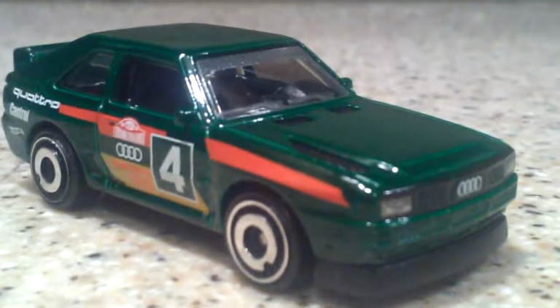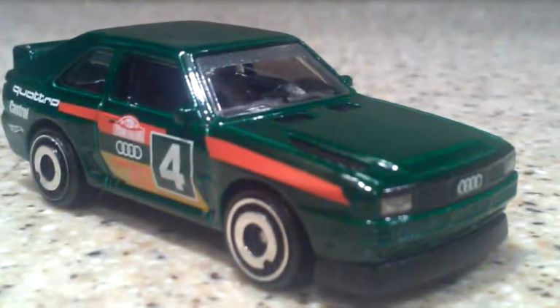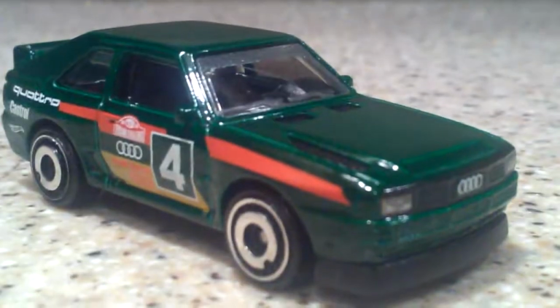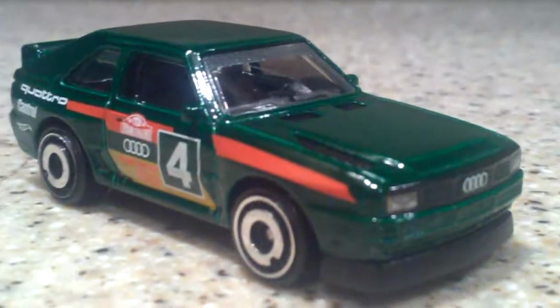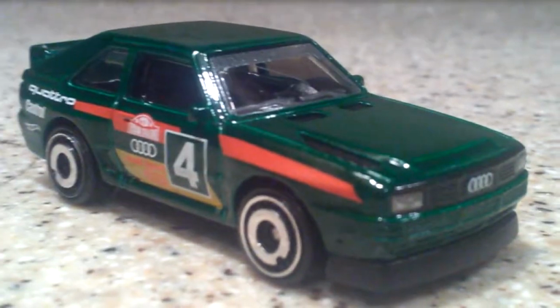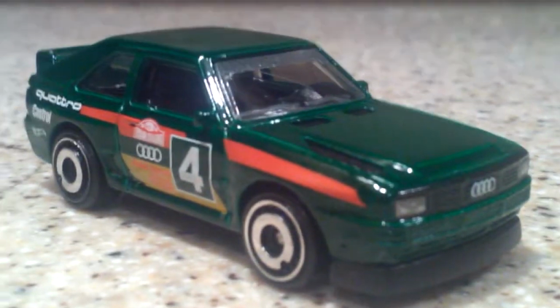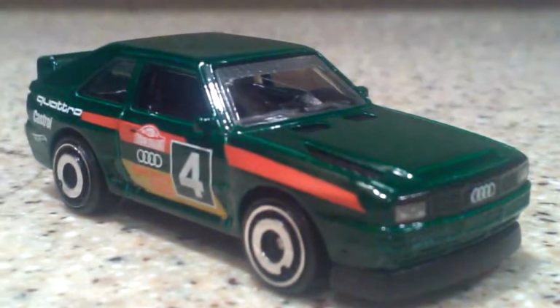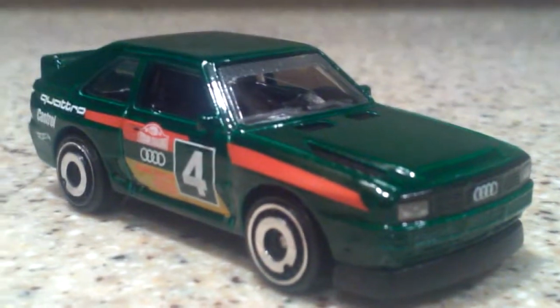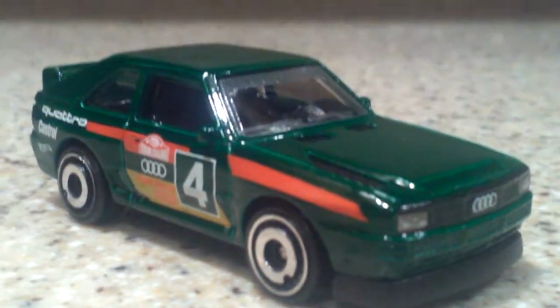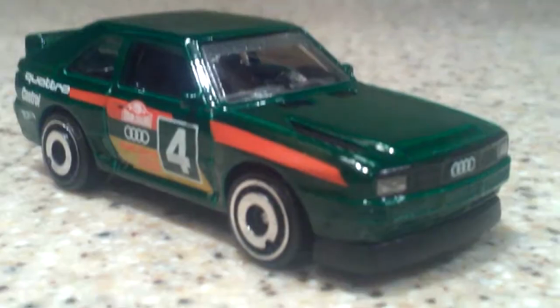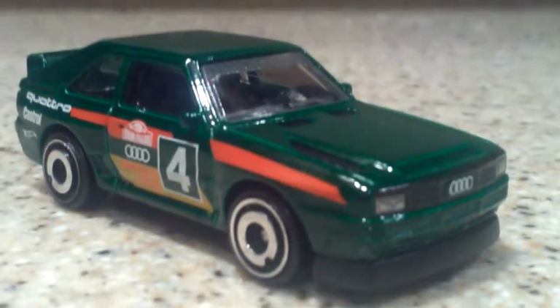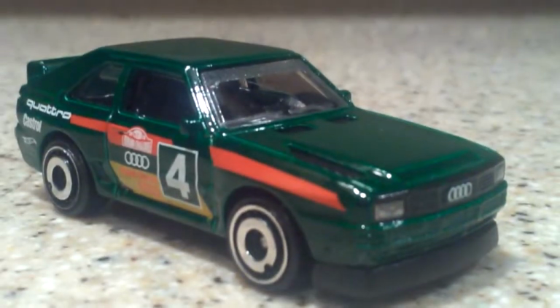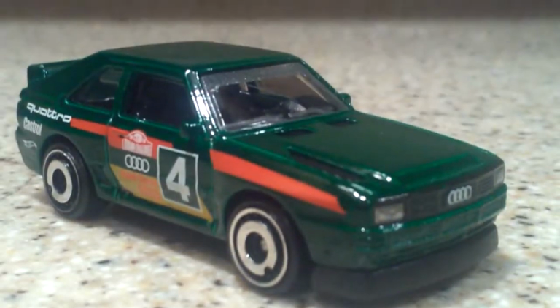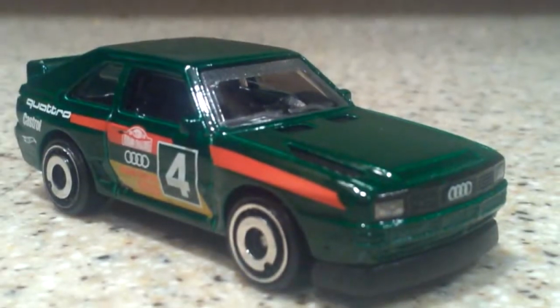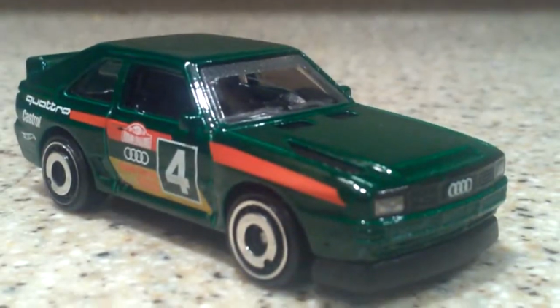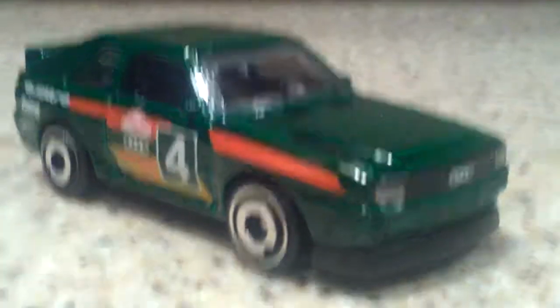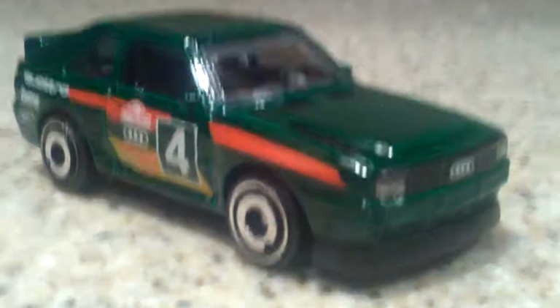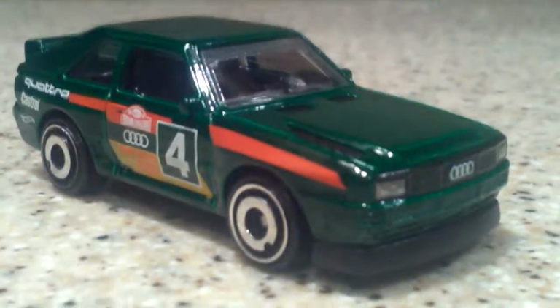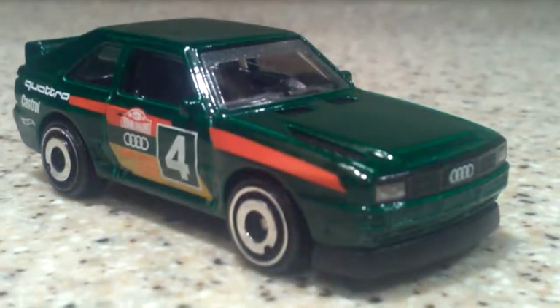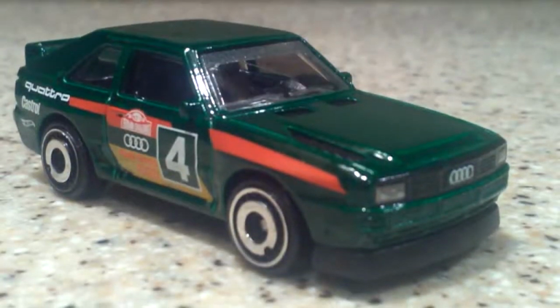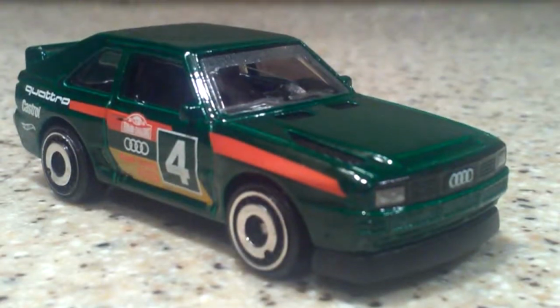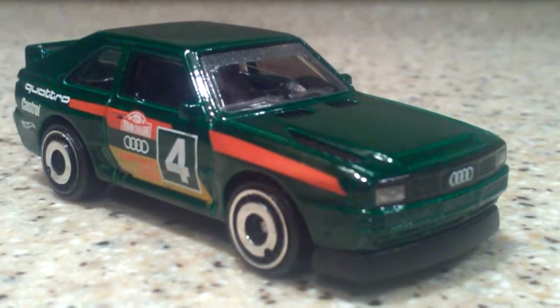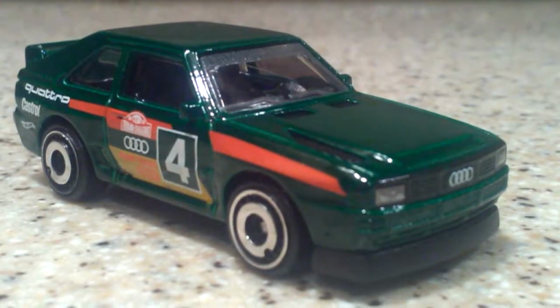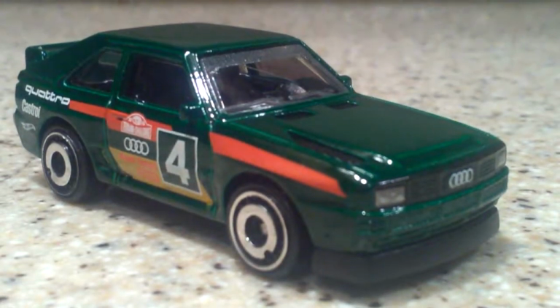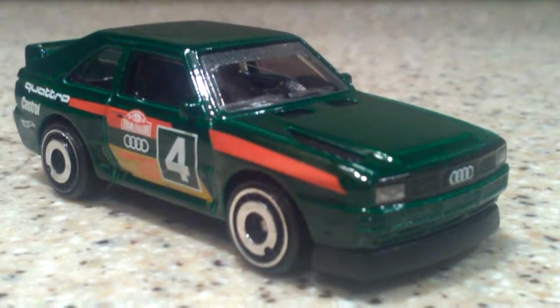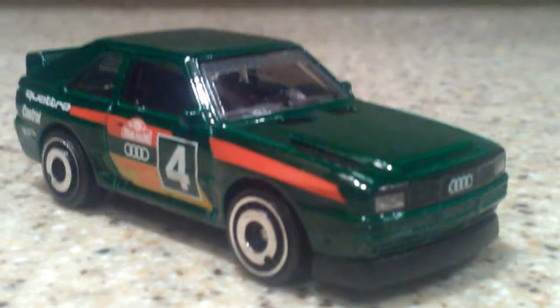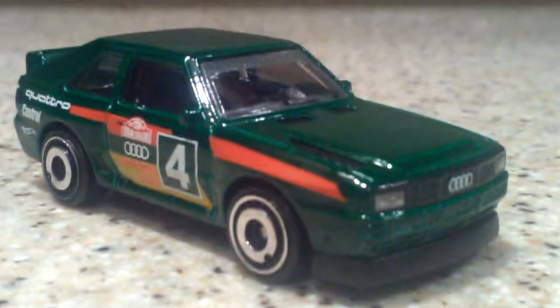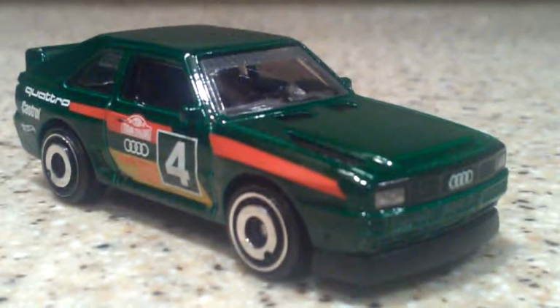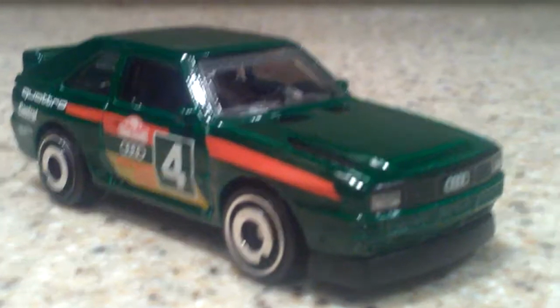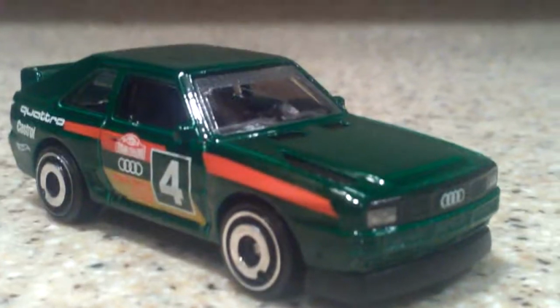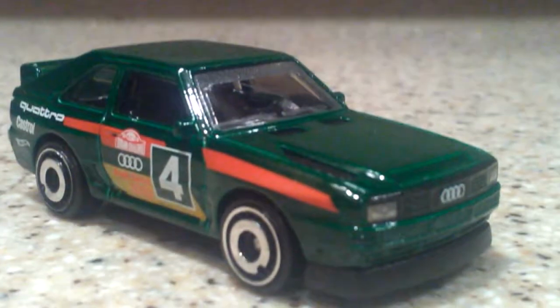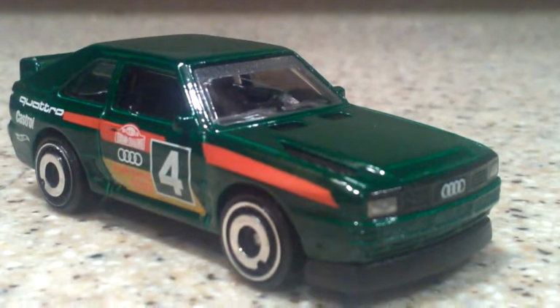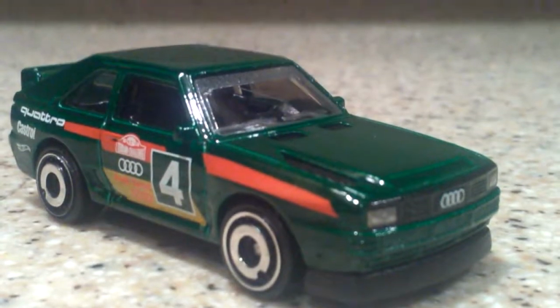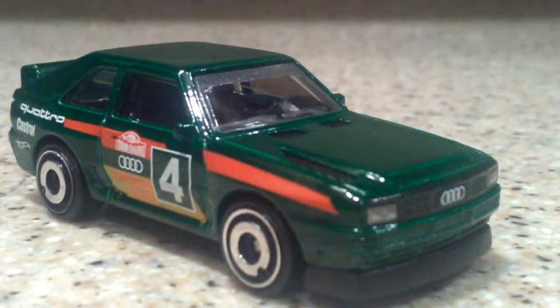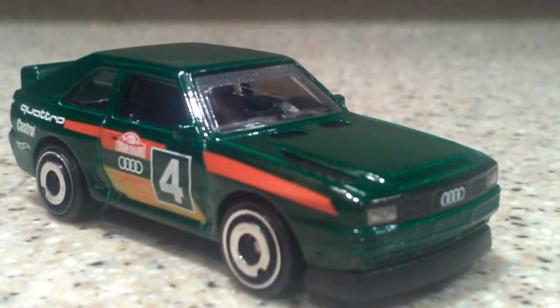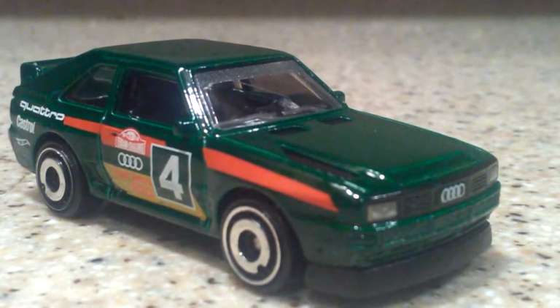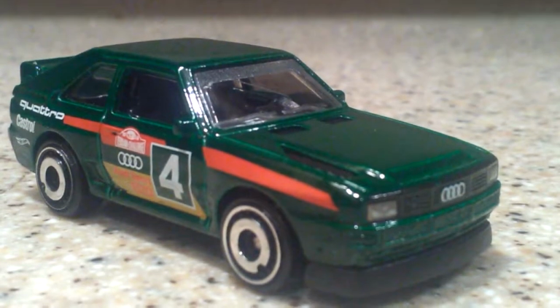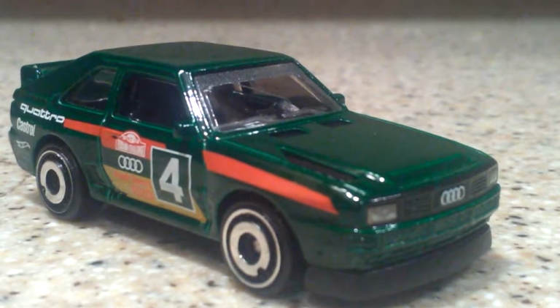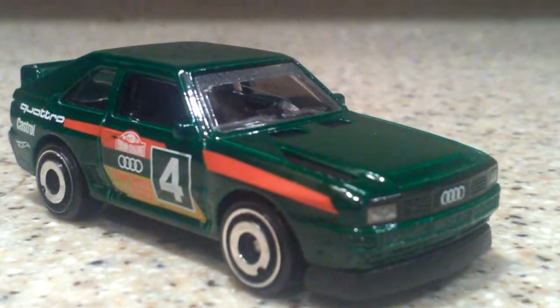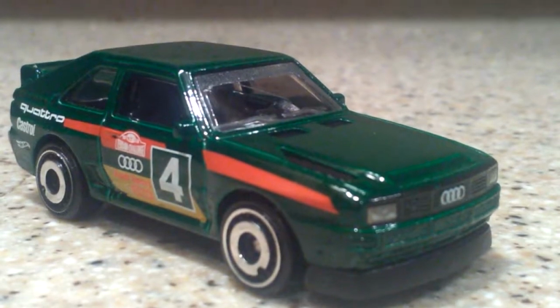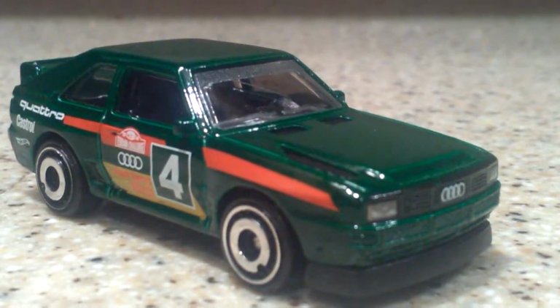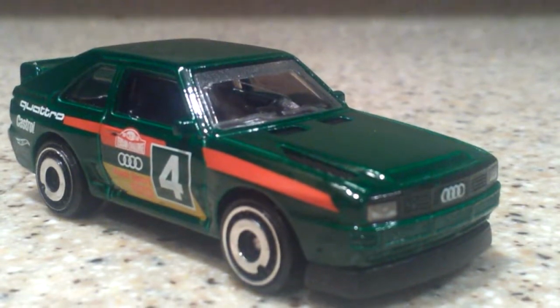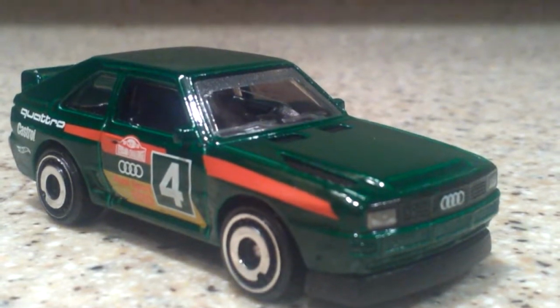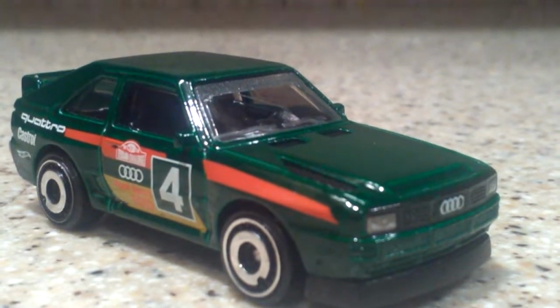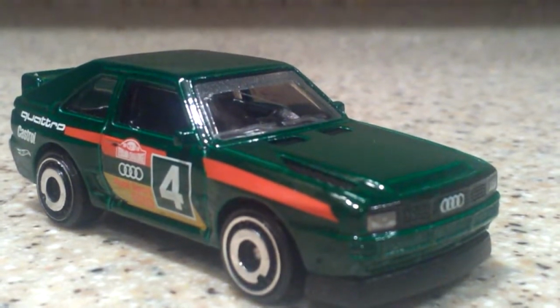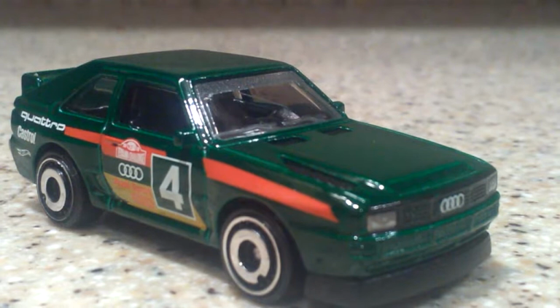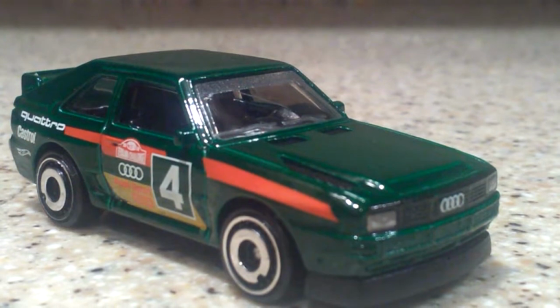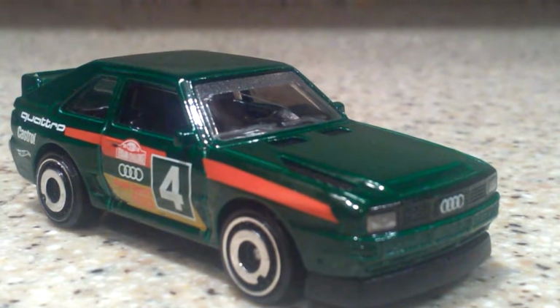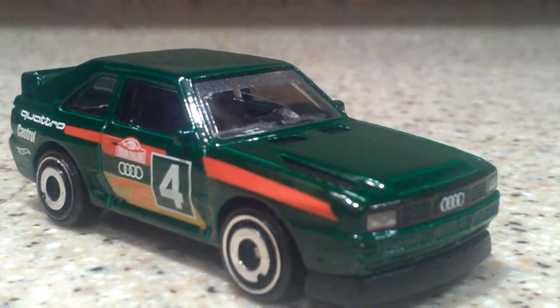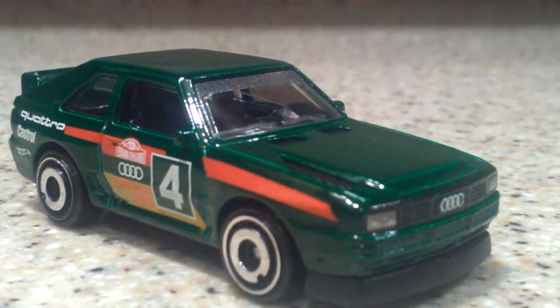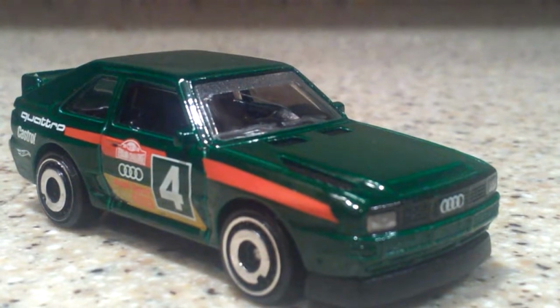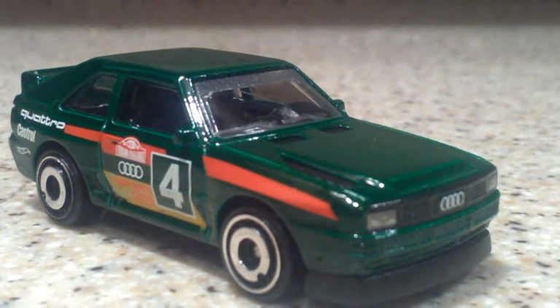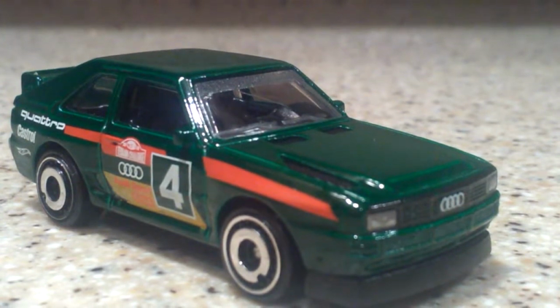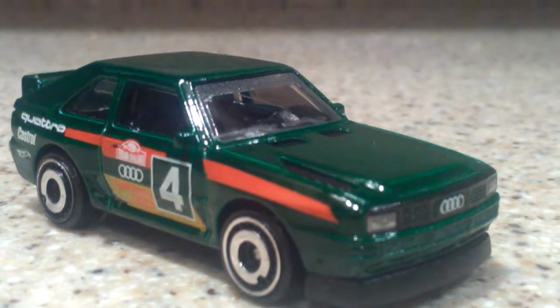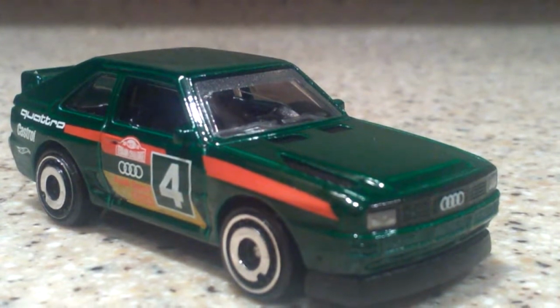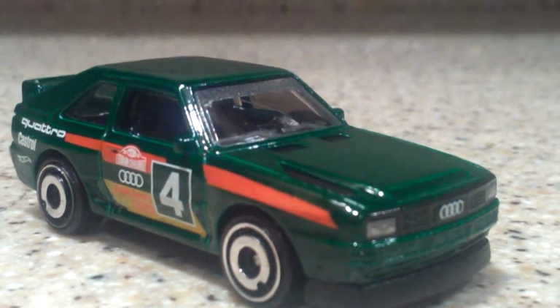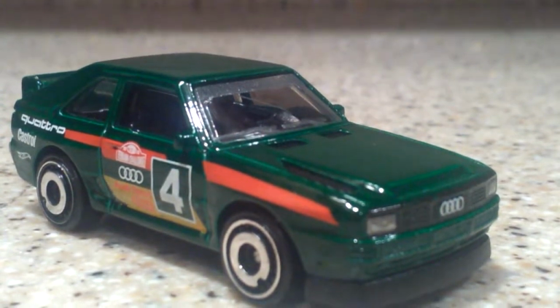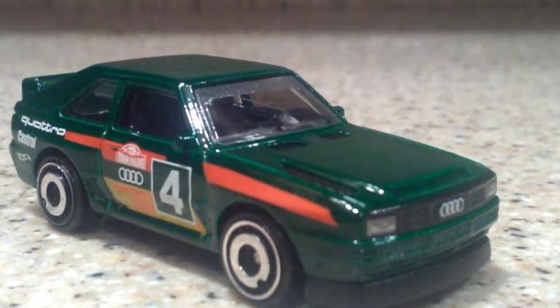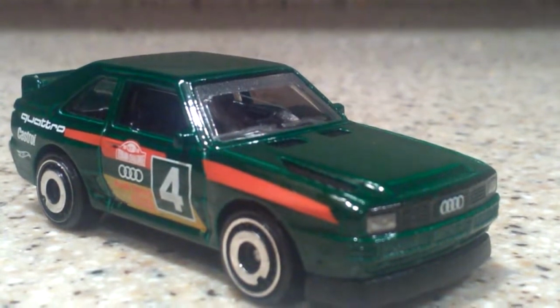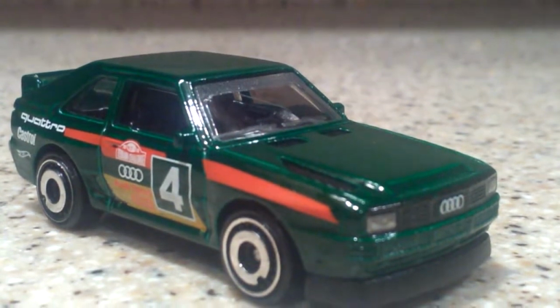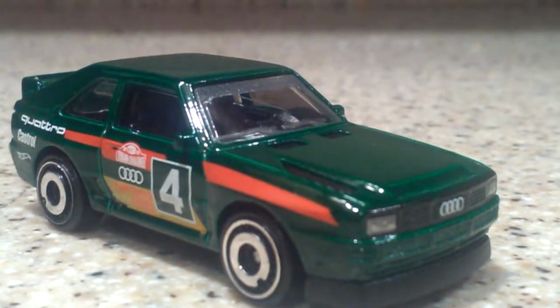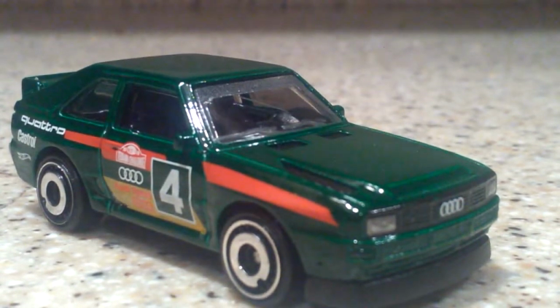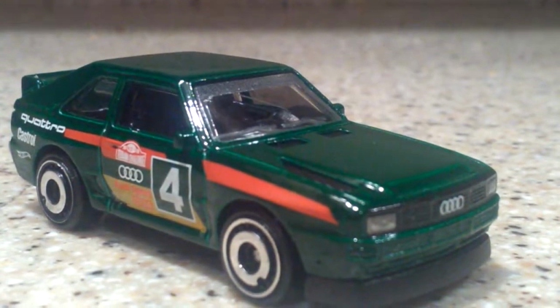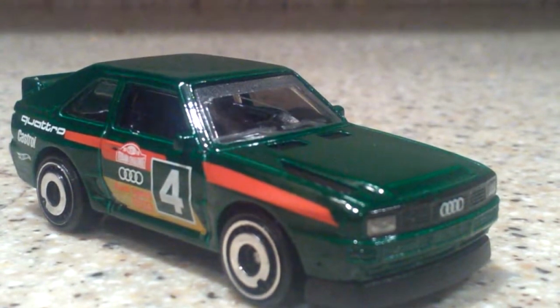Hey all my hot rod brothers and sisters, Coaster Carl here with another awesome diecast video.